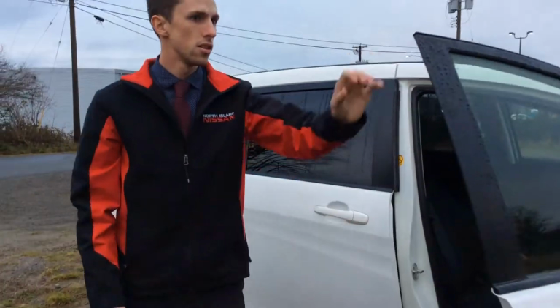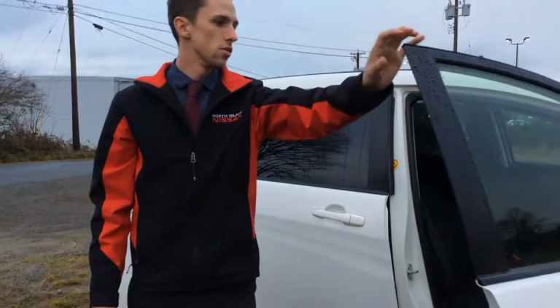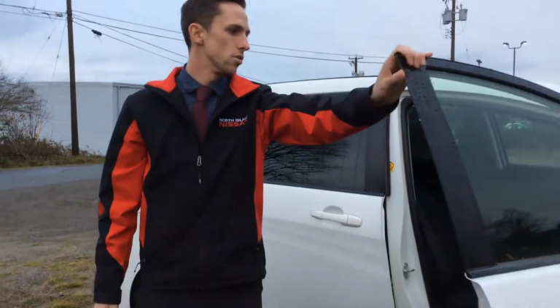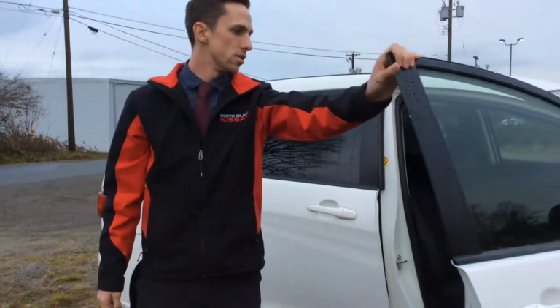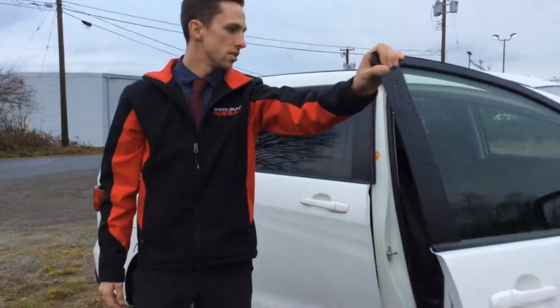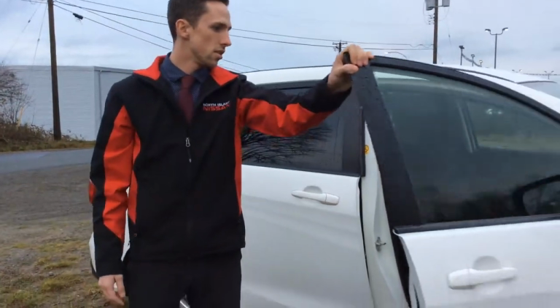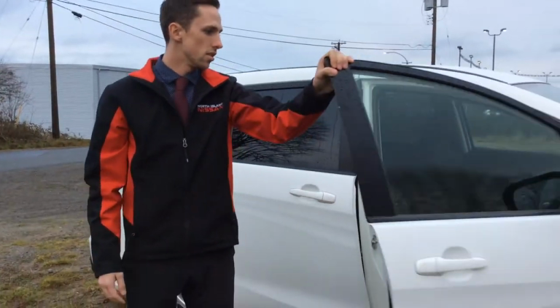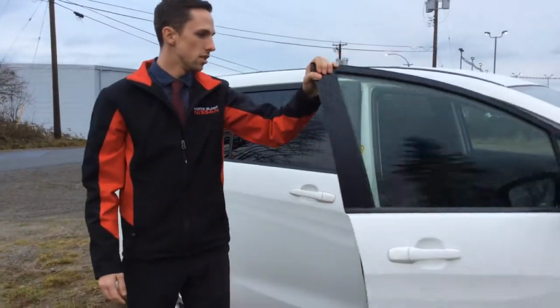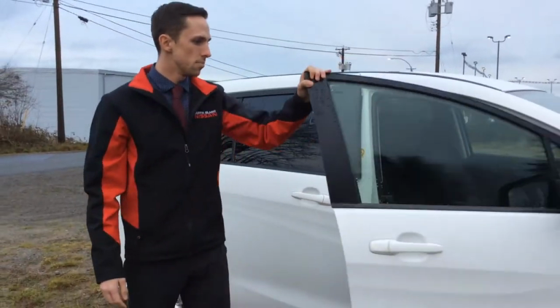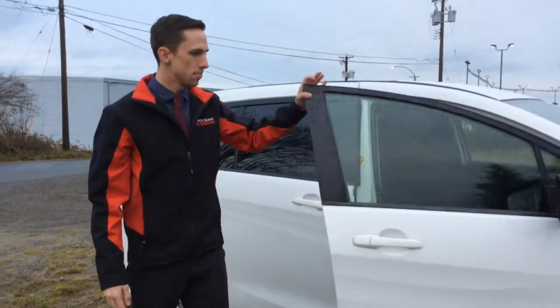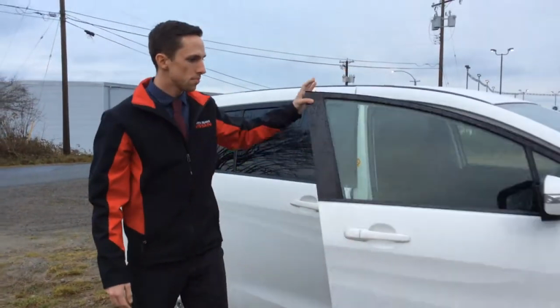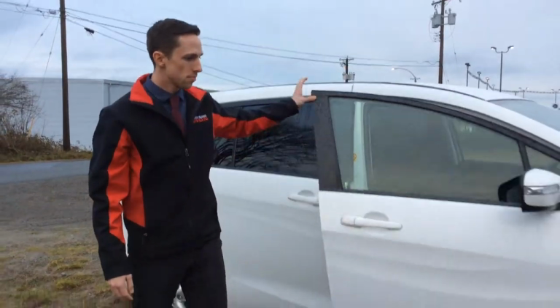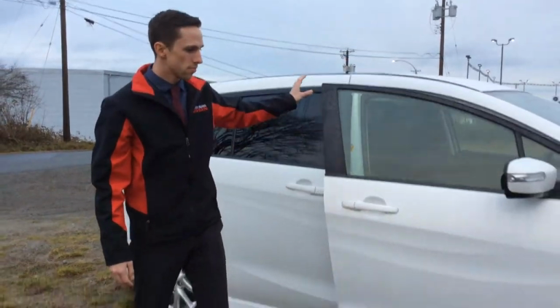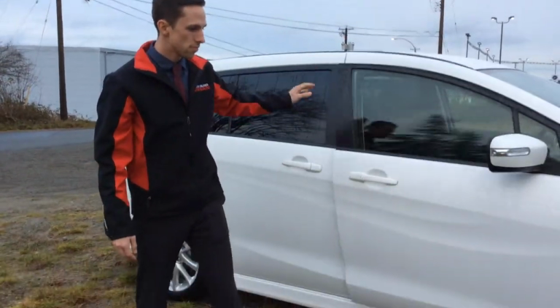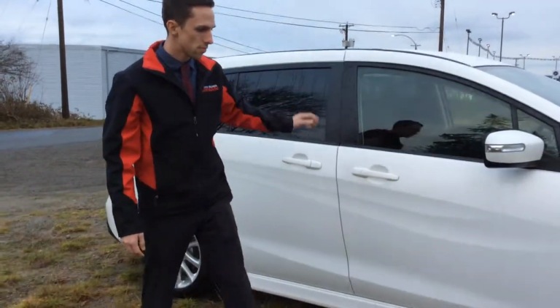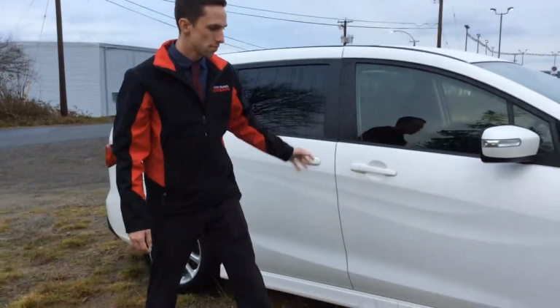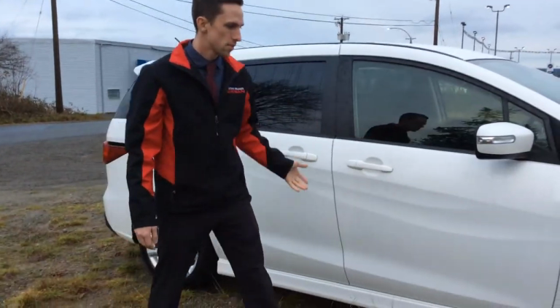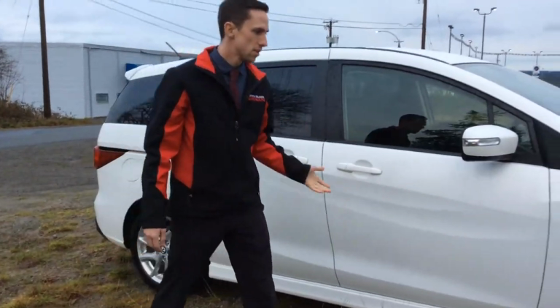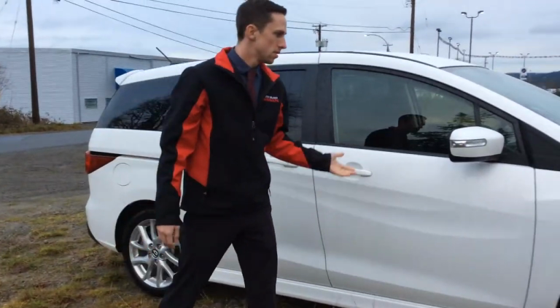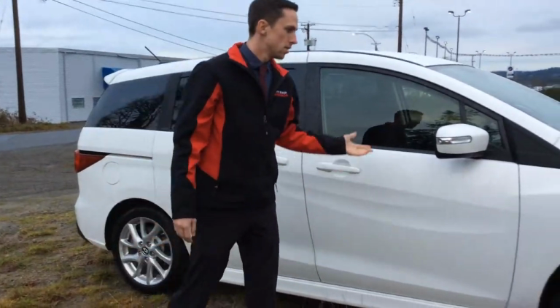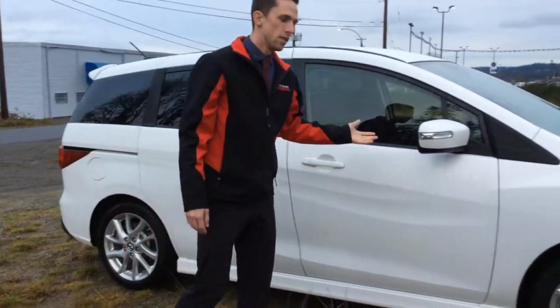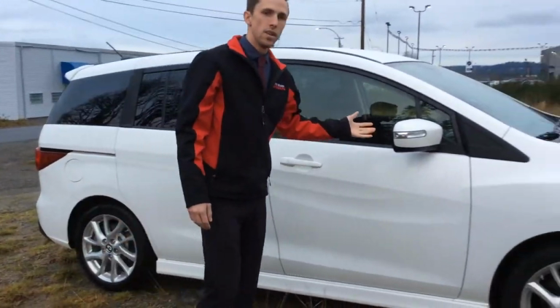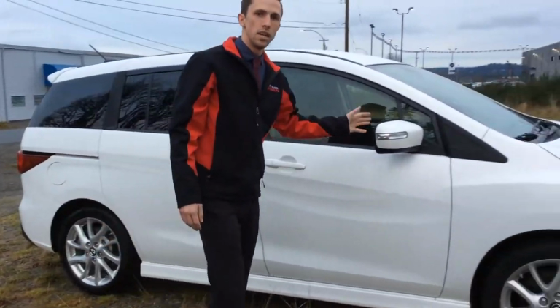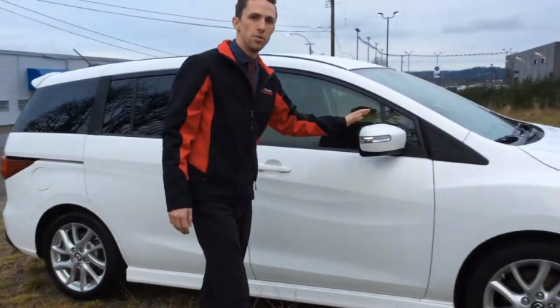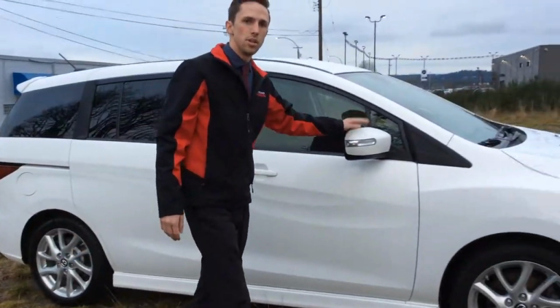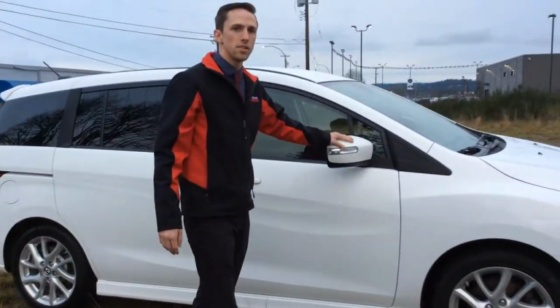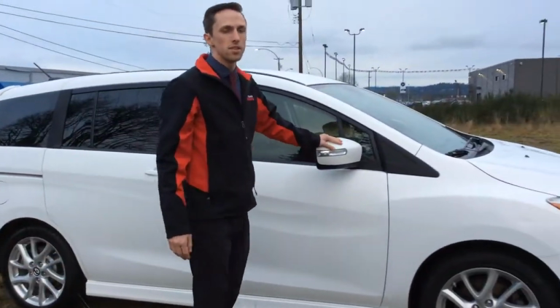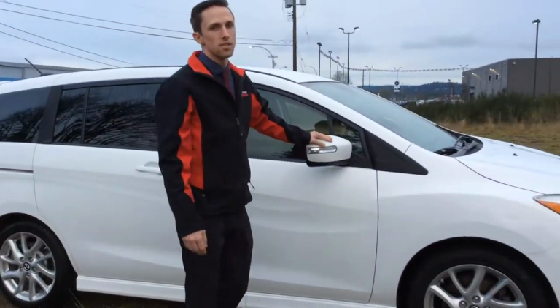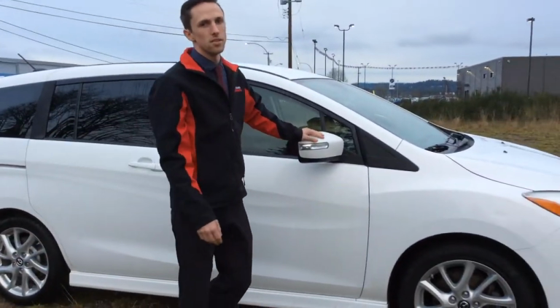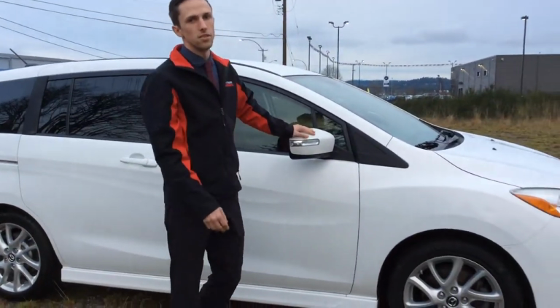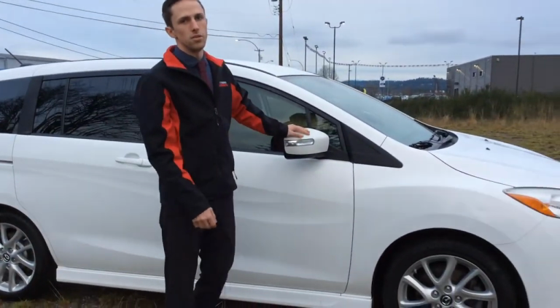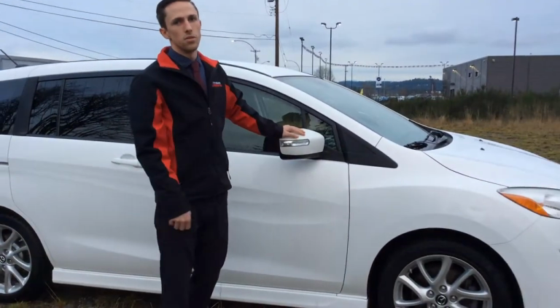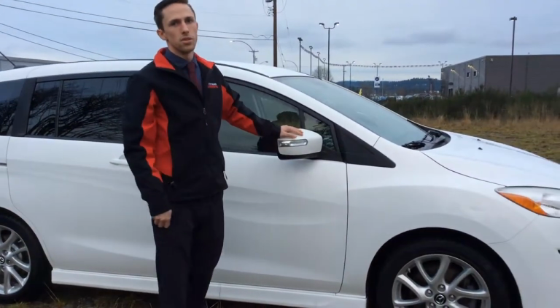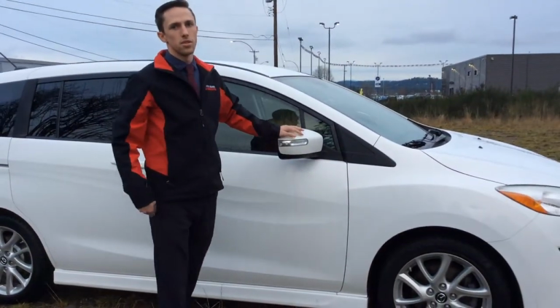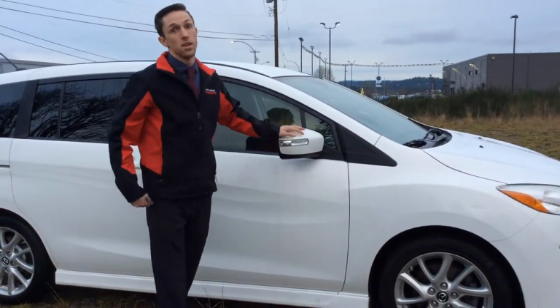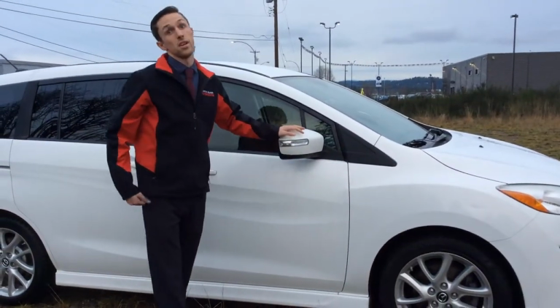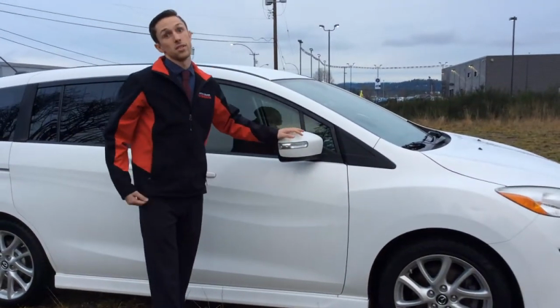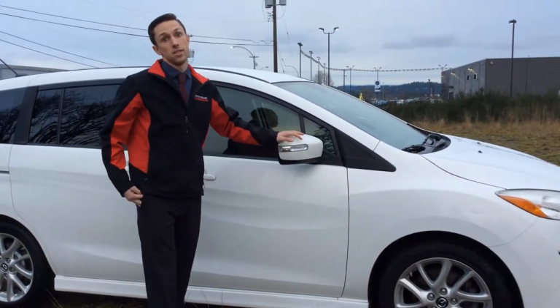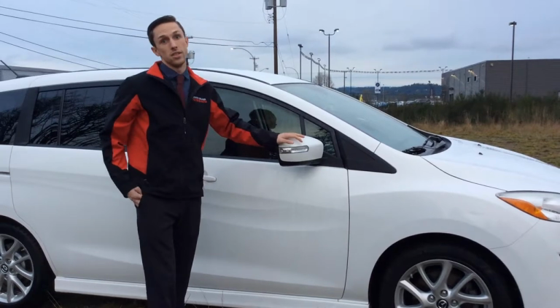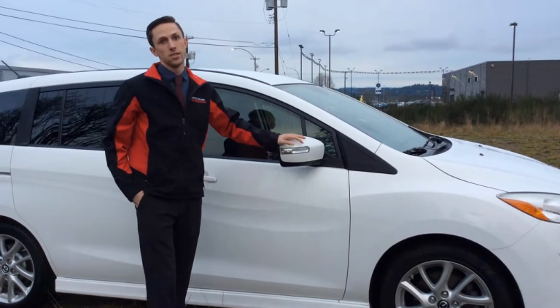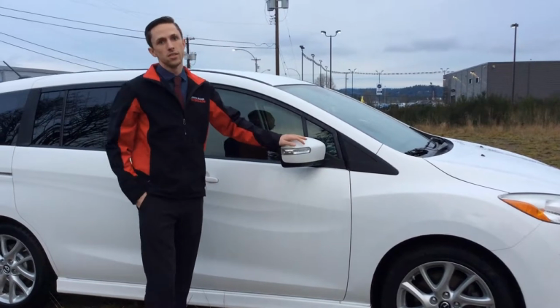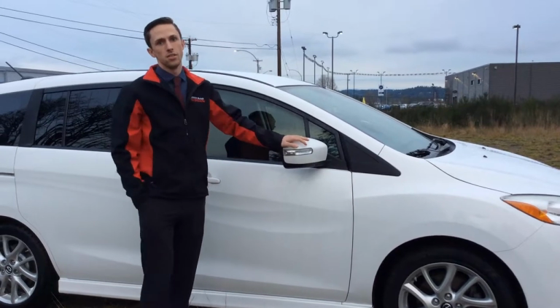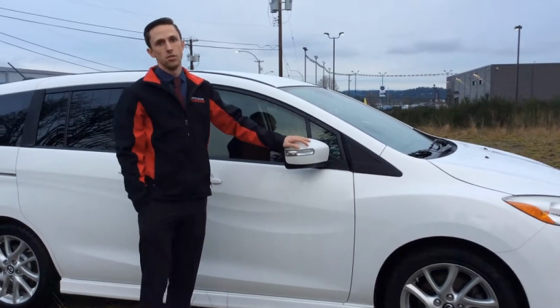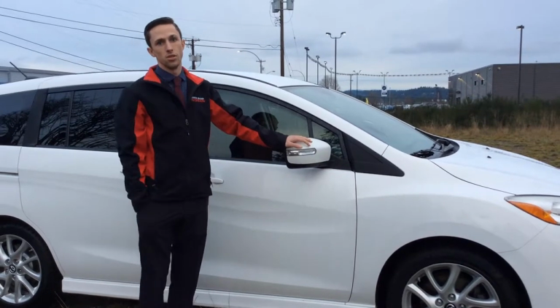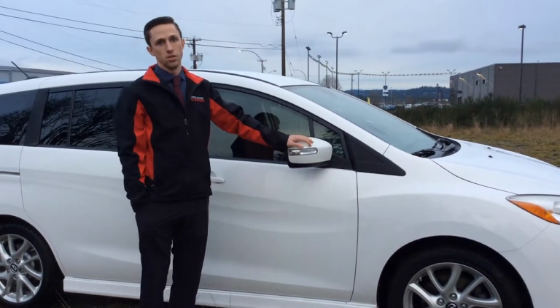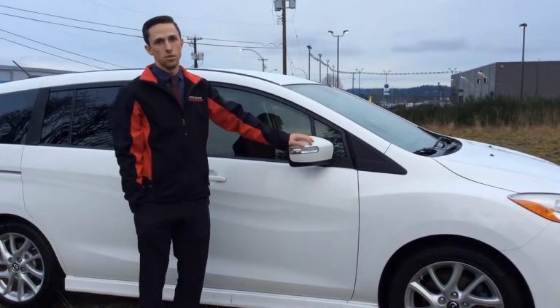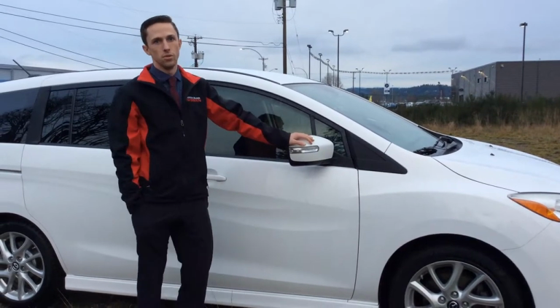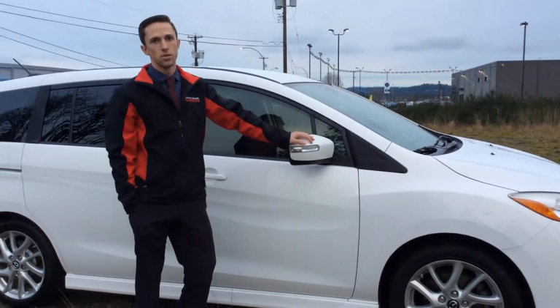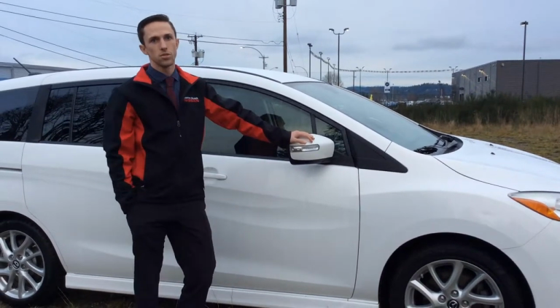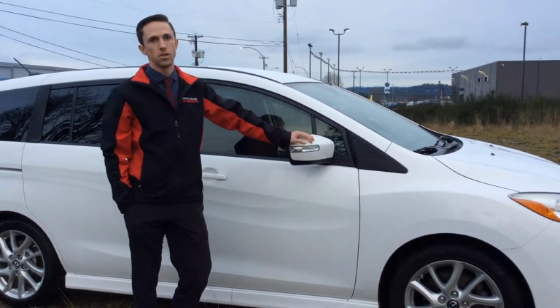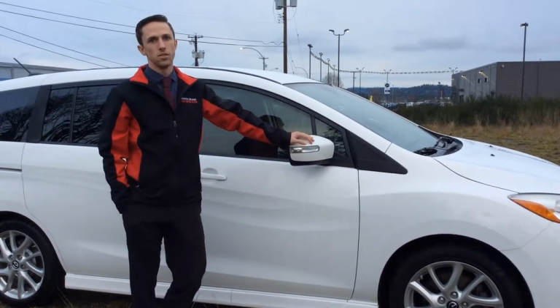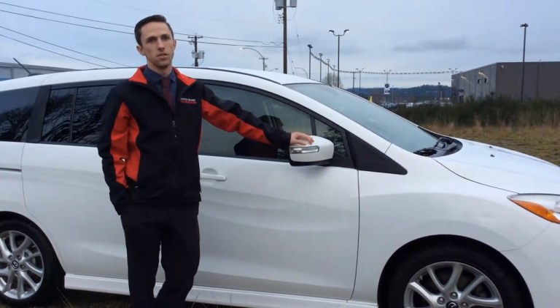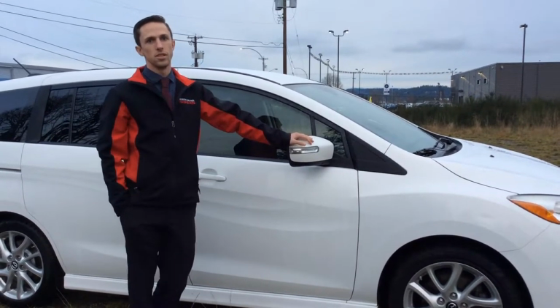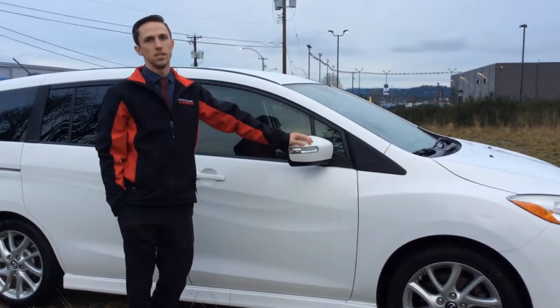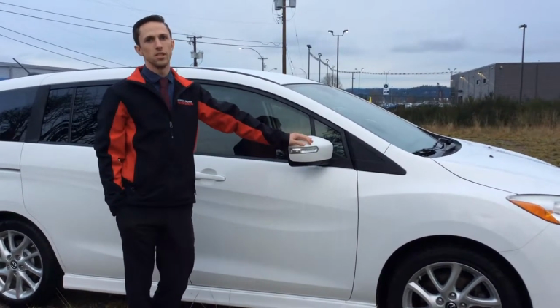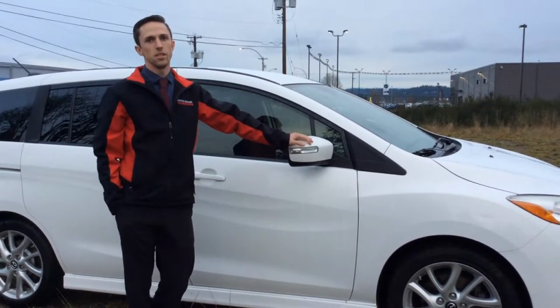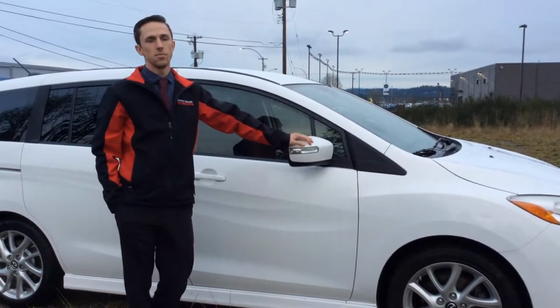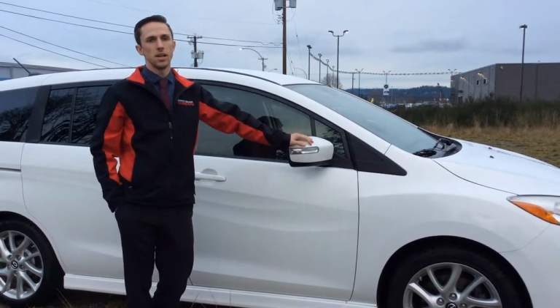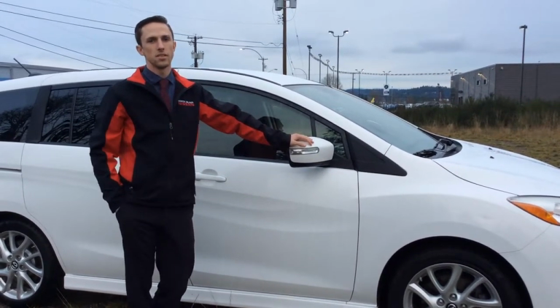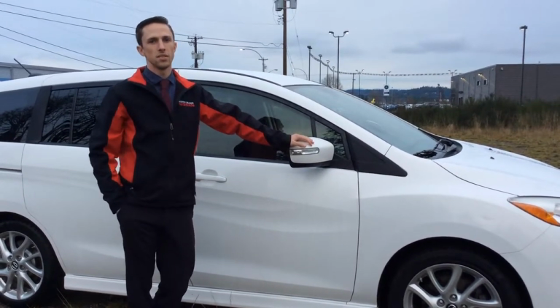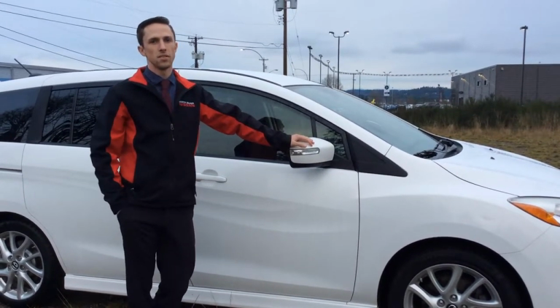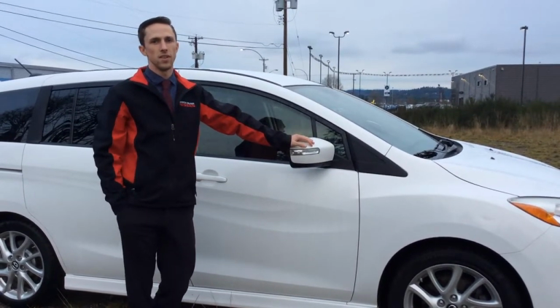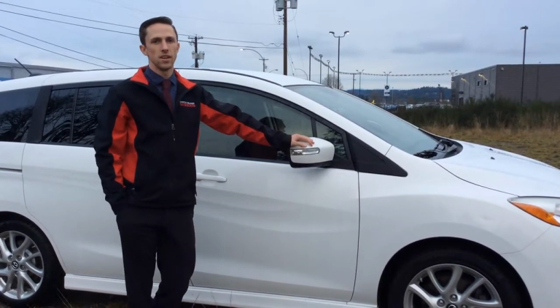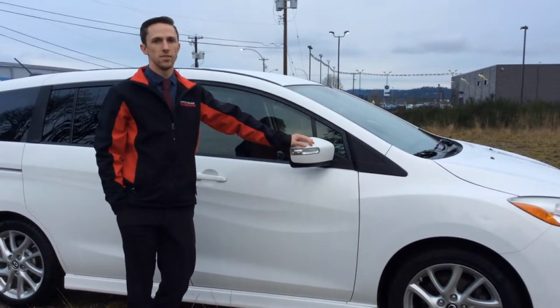Close these all up — anyways, this is the new — new to us at least, new to you — 2013 Mazda 5.